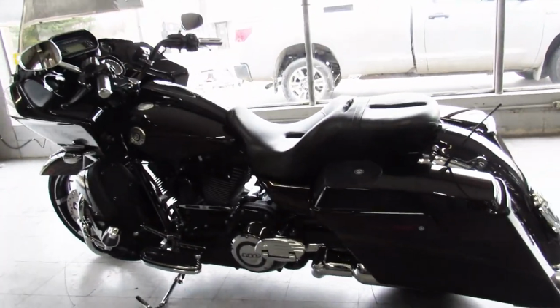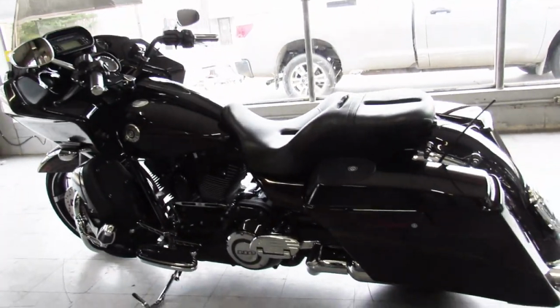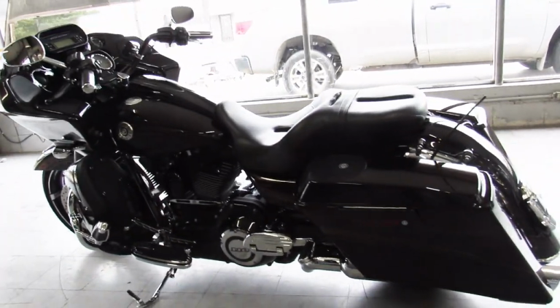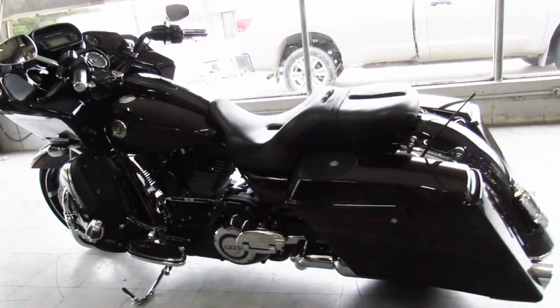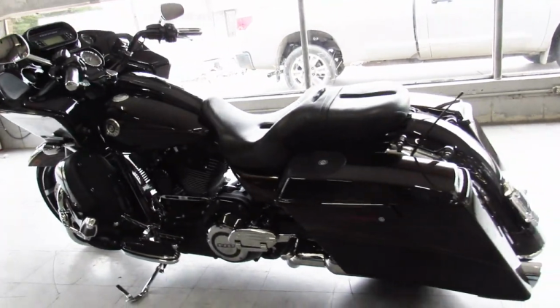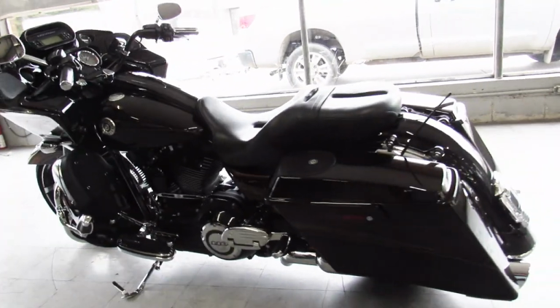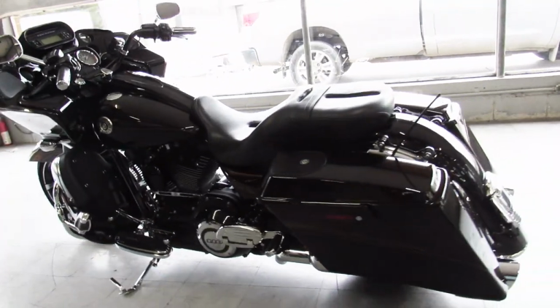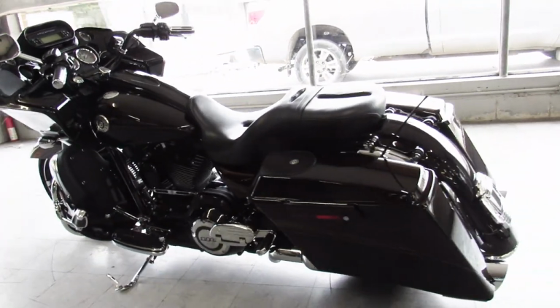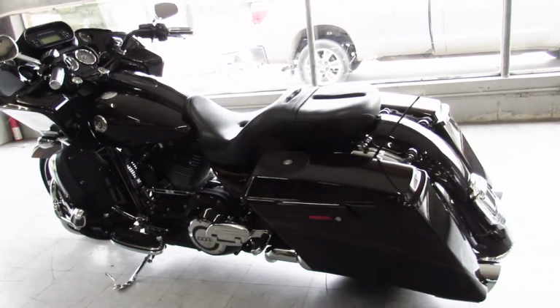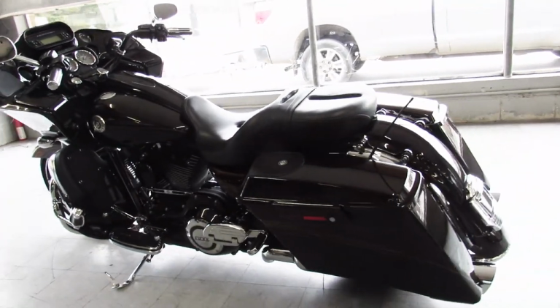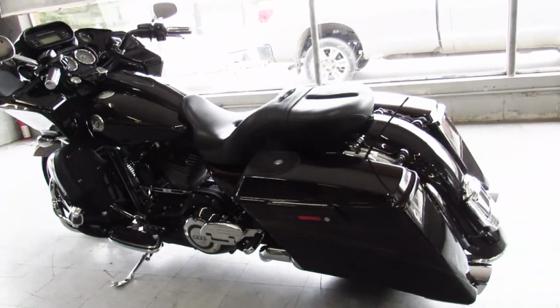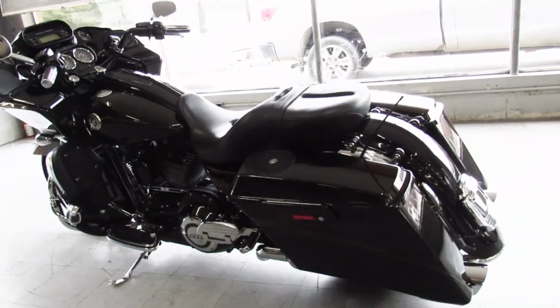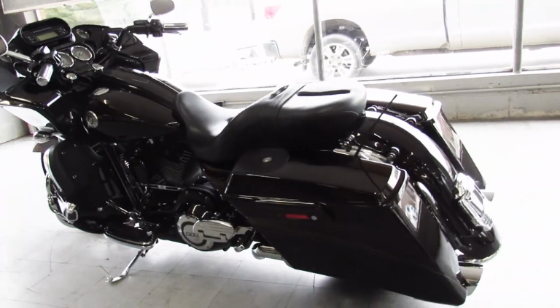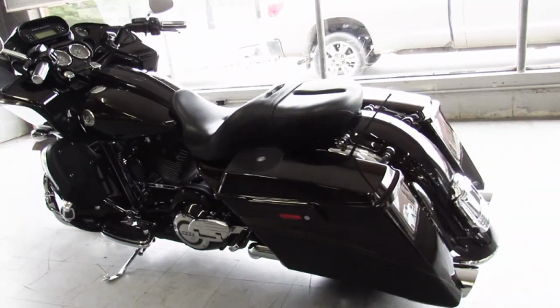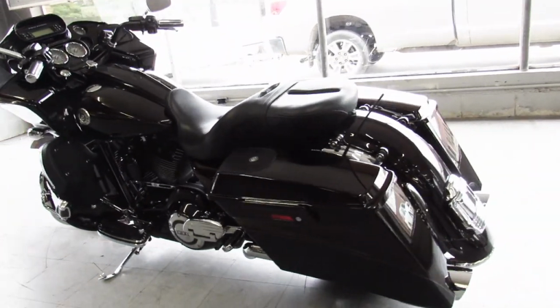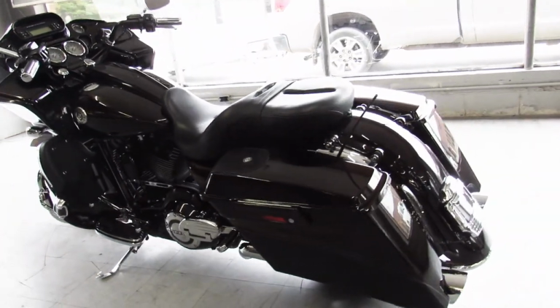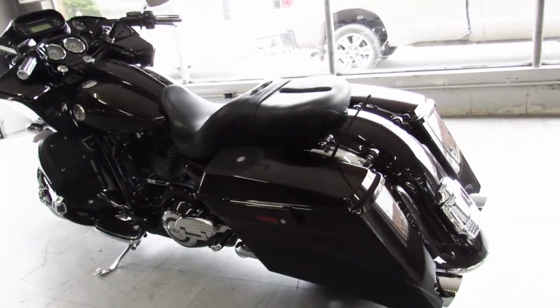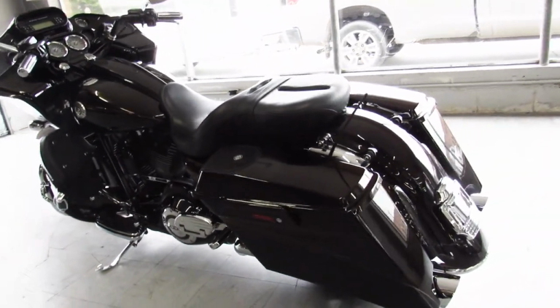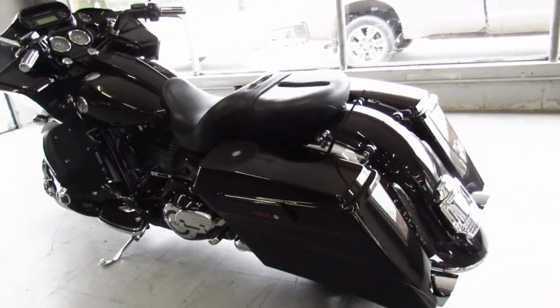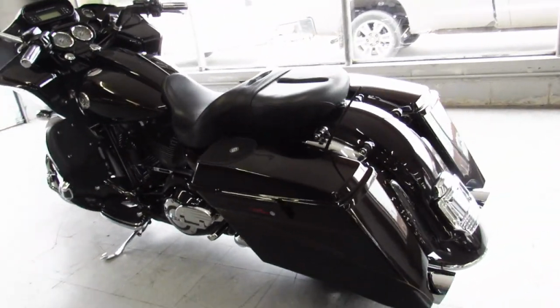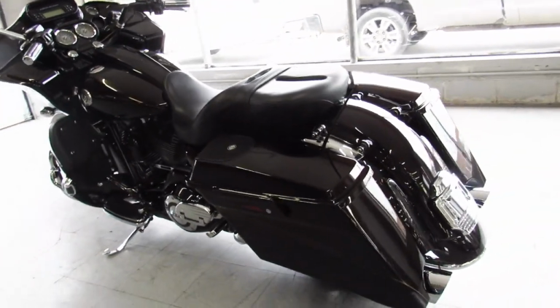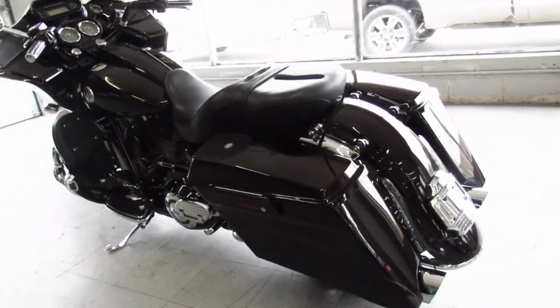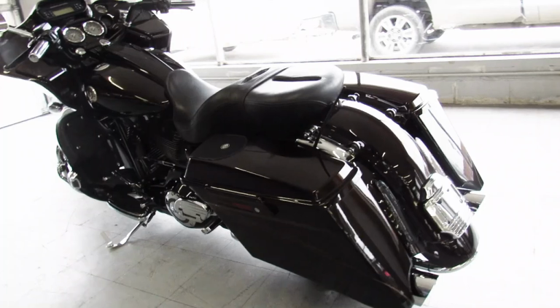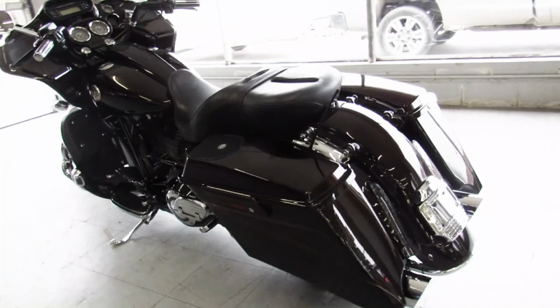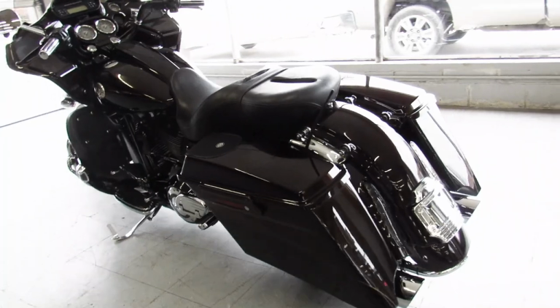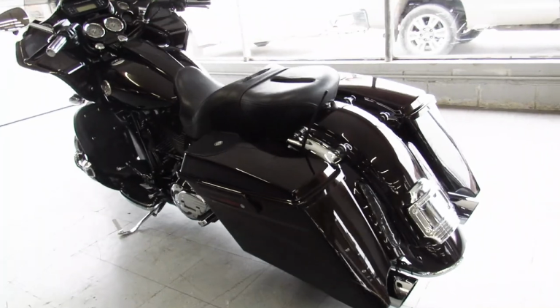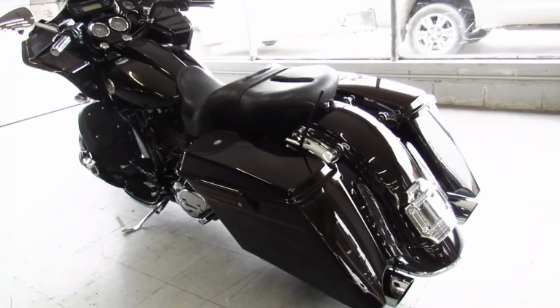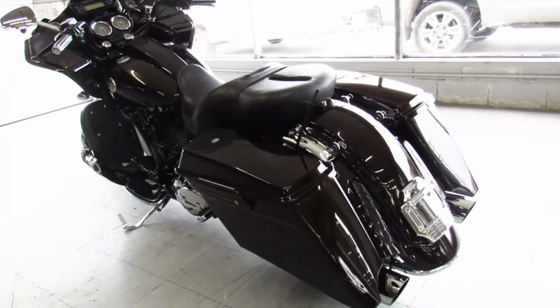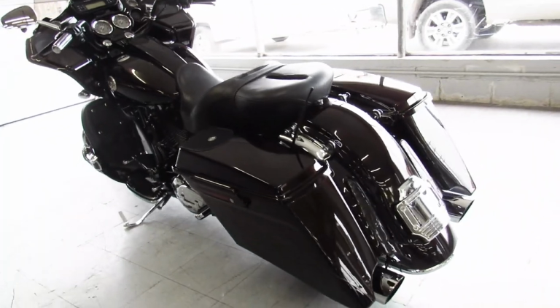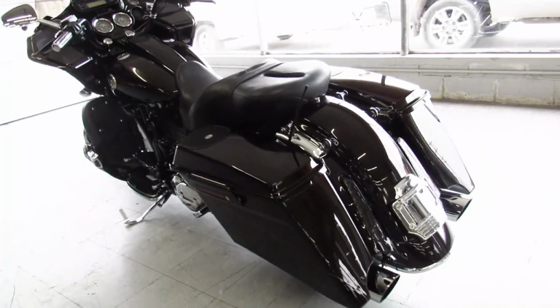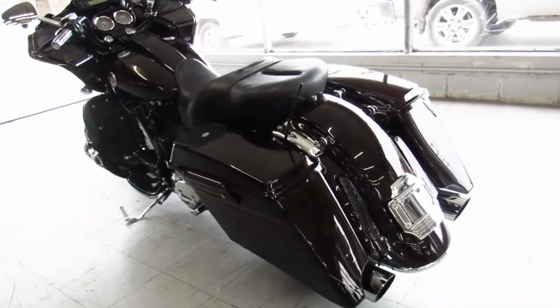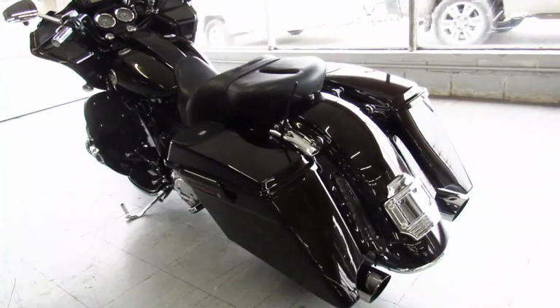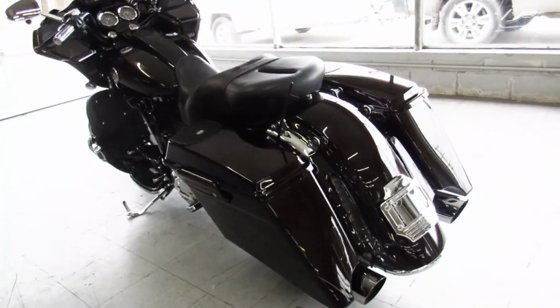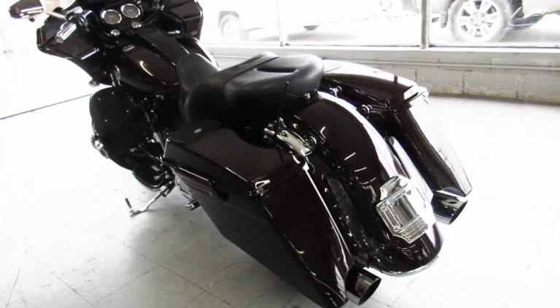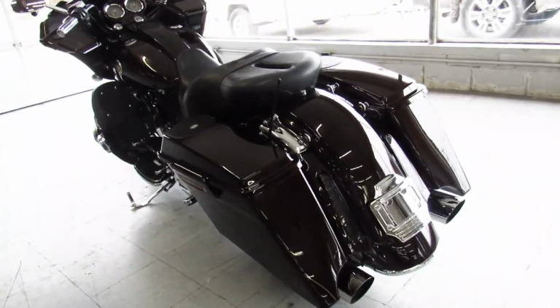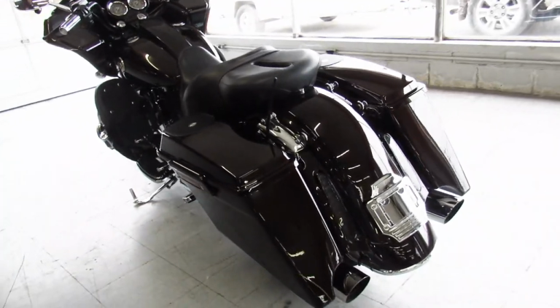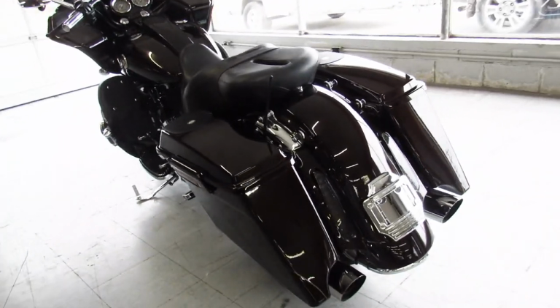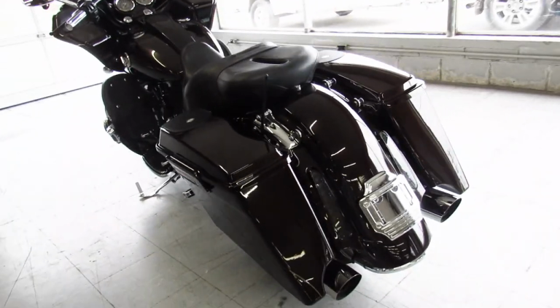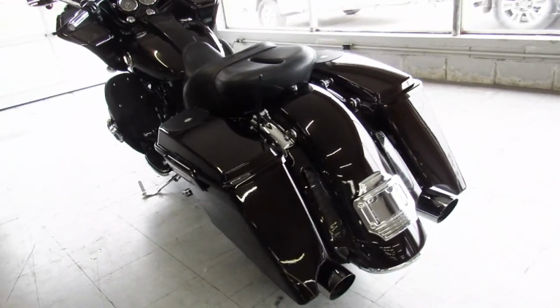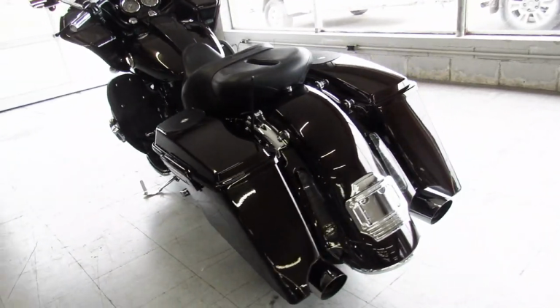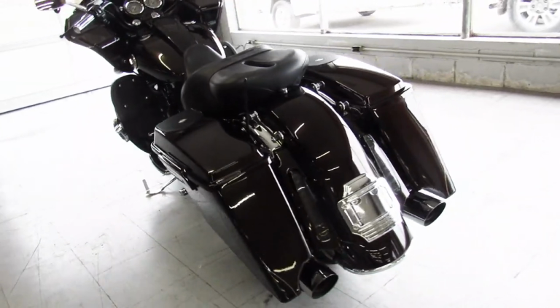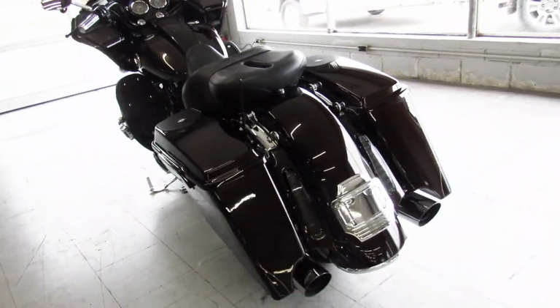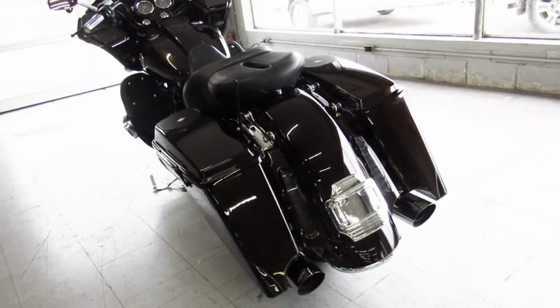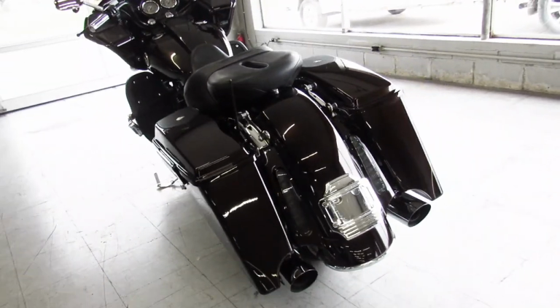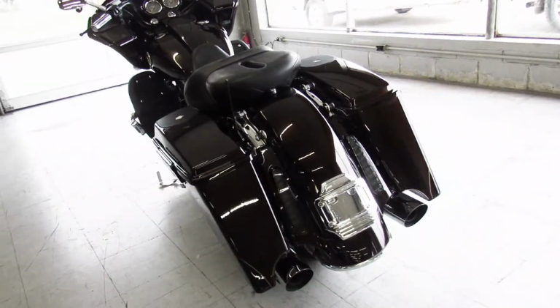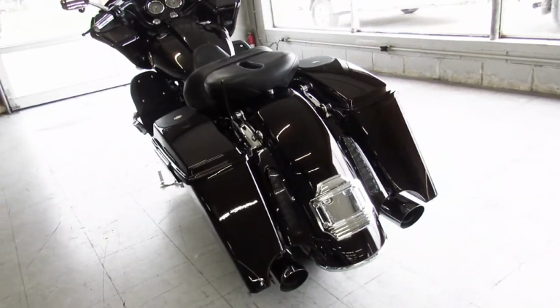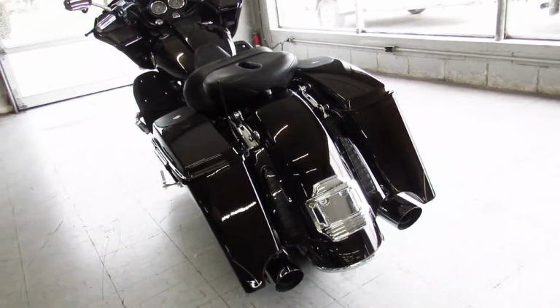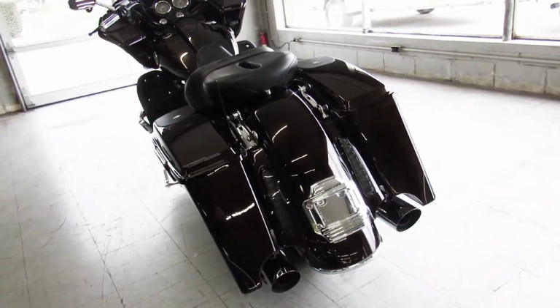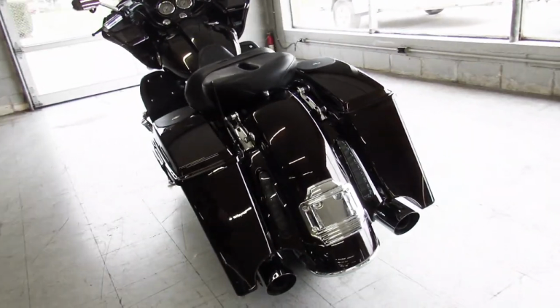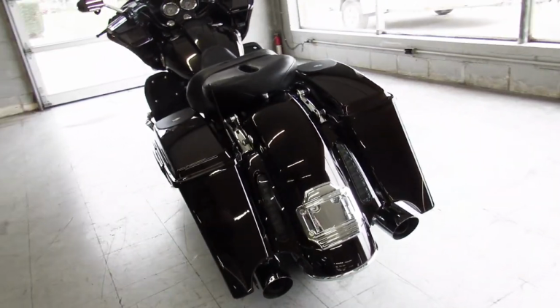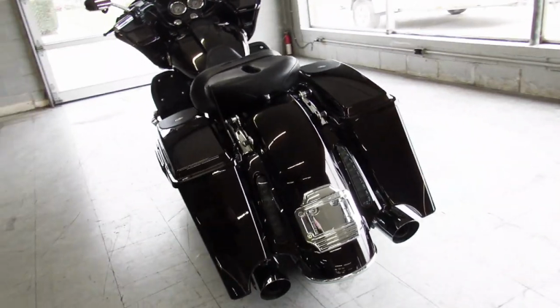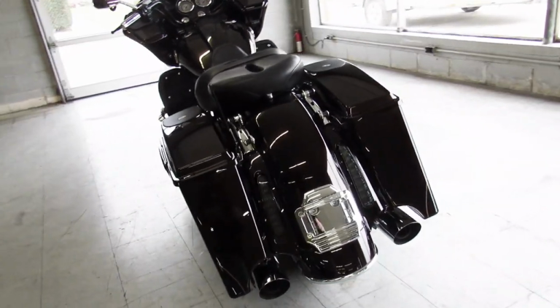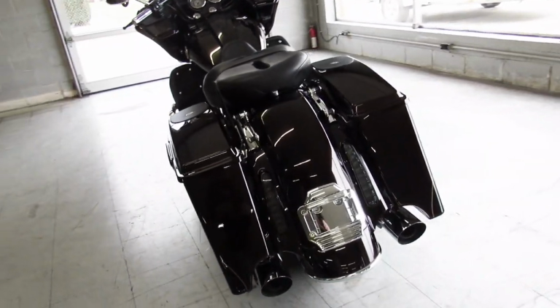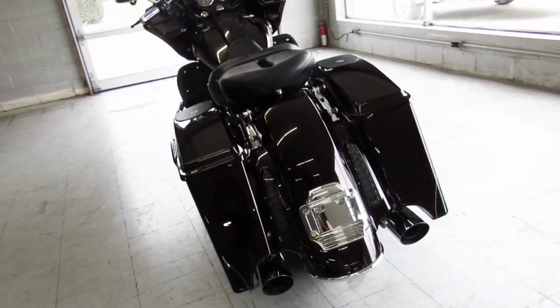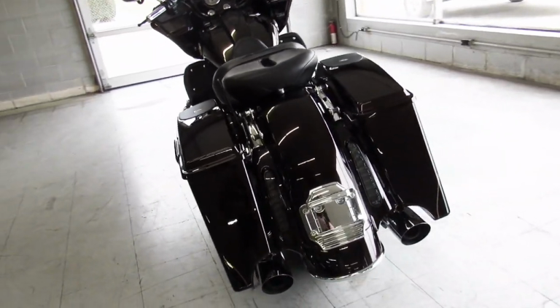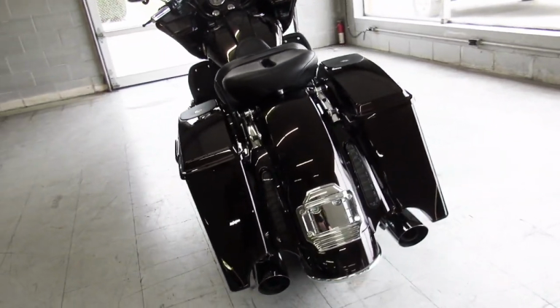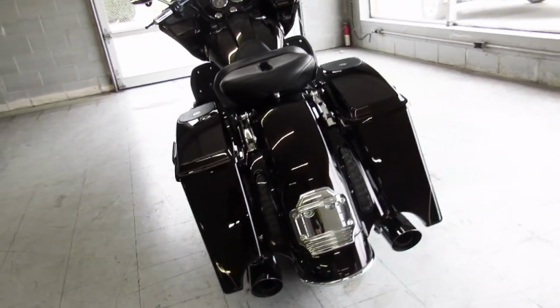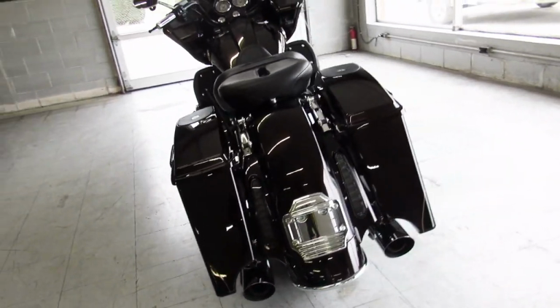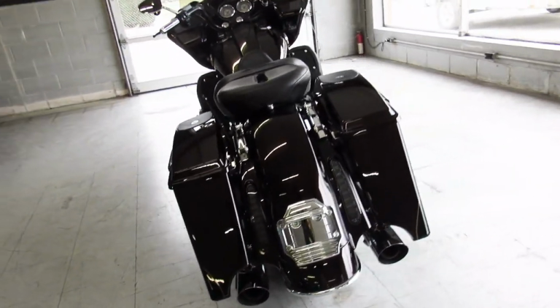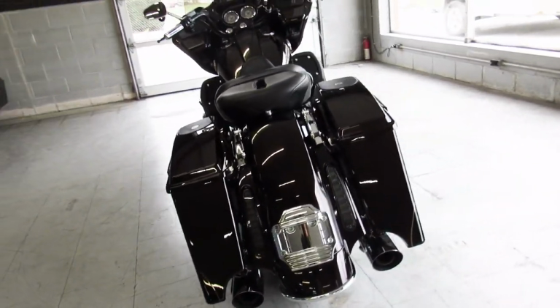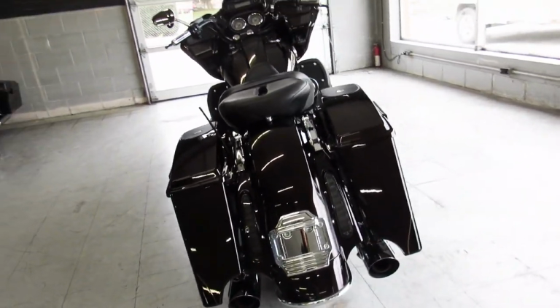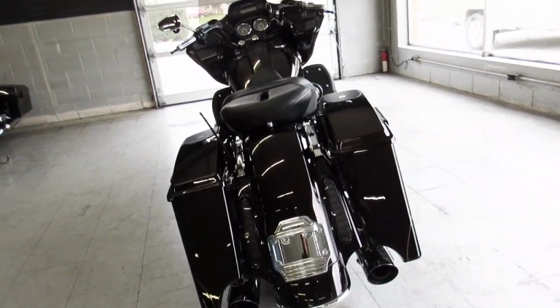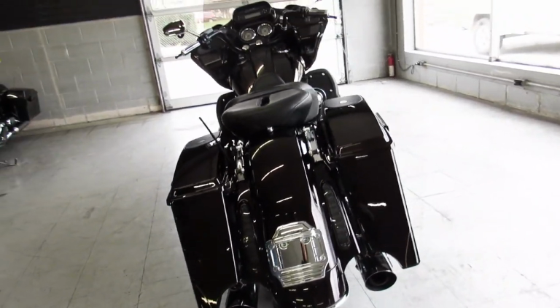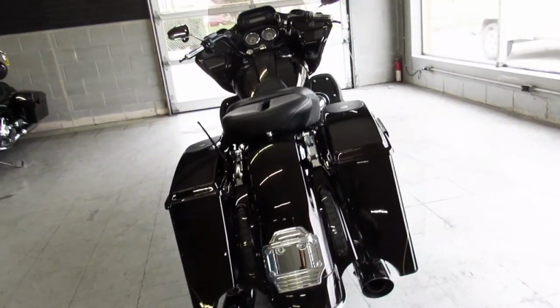Just serviced at the dealership. The fluid's been changed. It's ready for the road. 2012 CVO Road Glide.